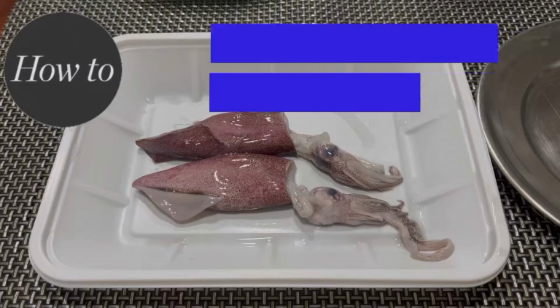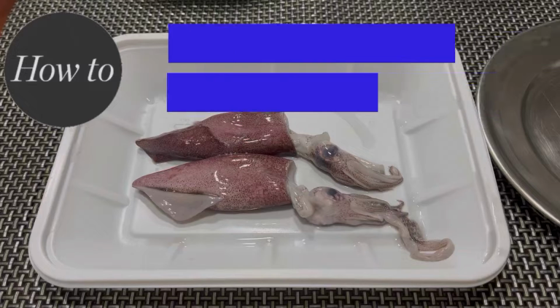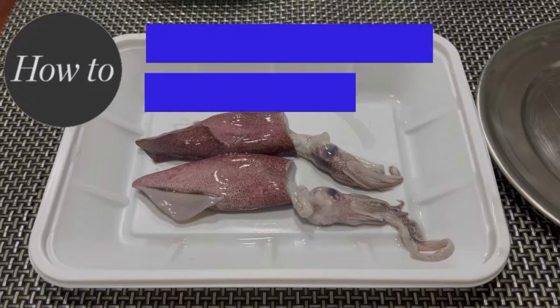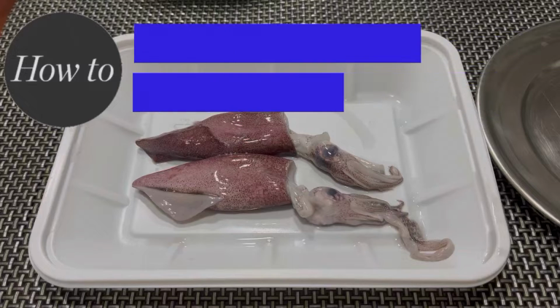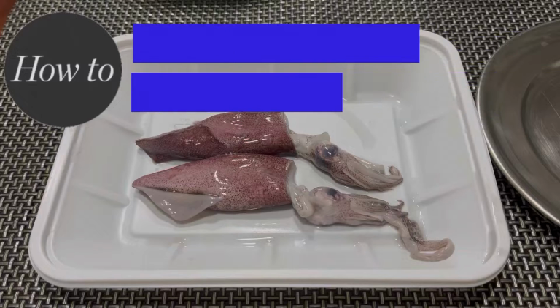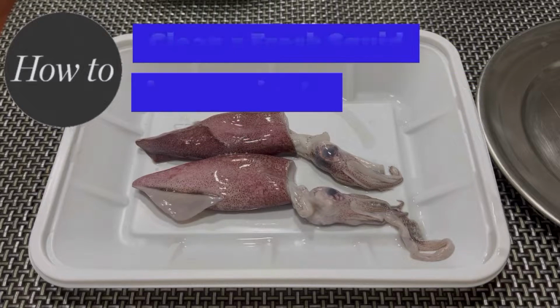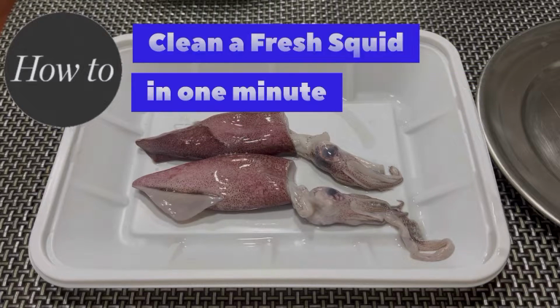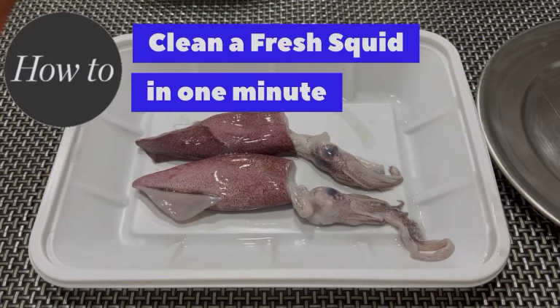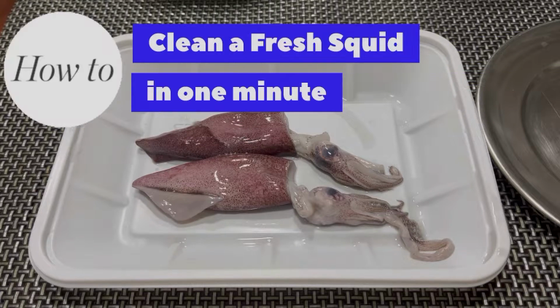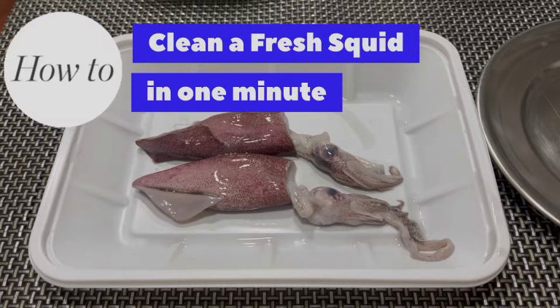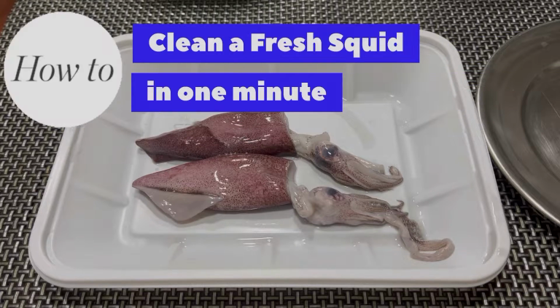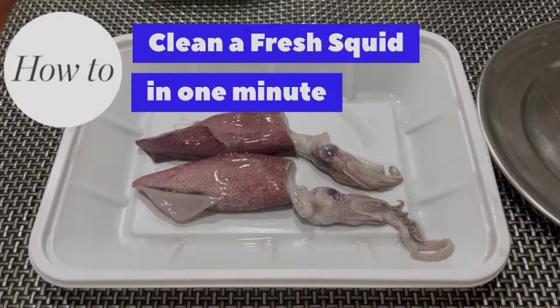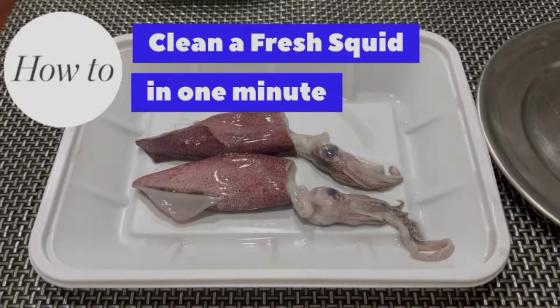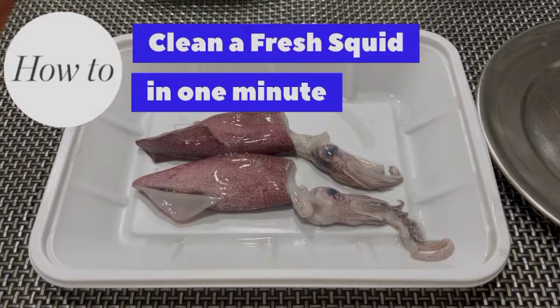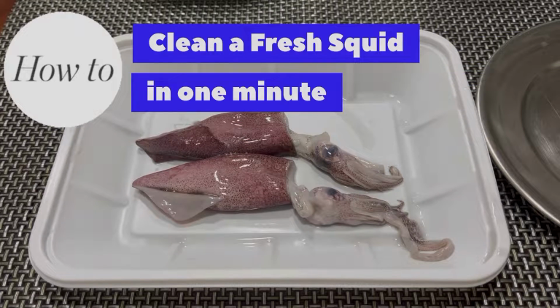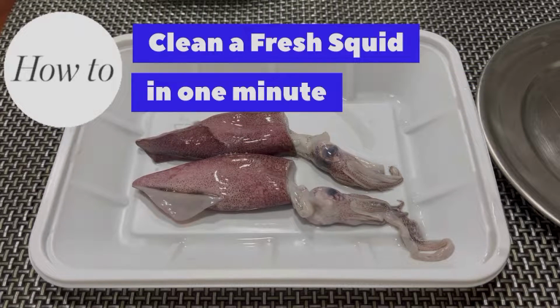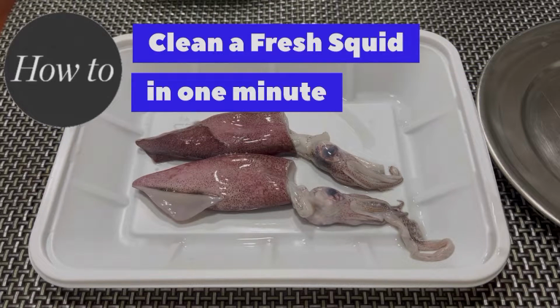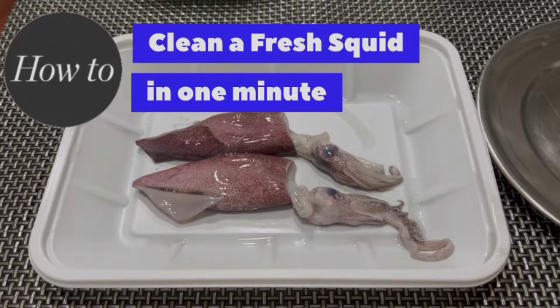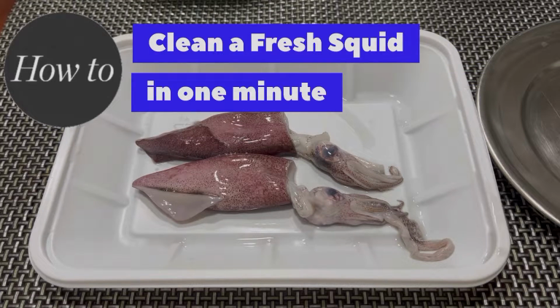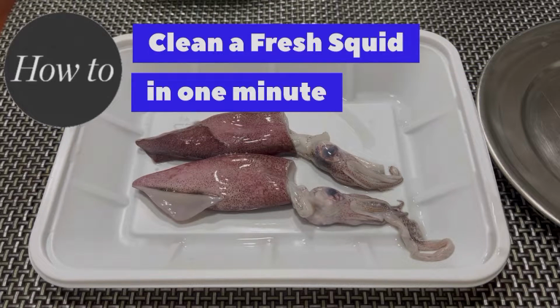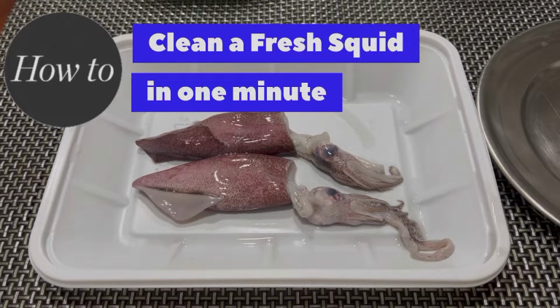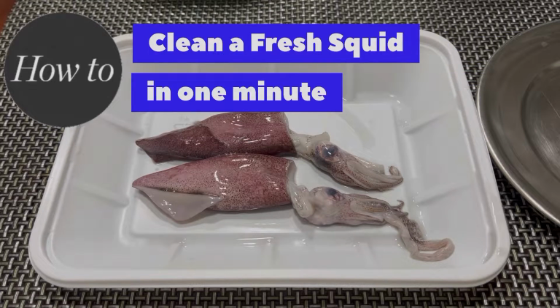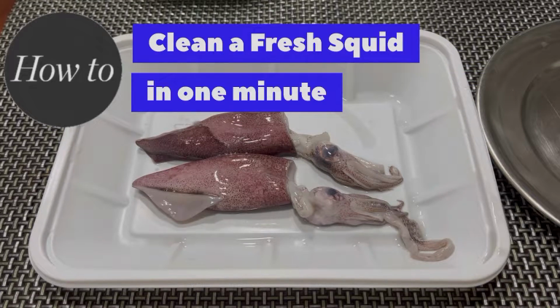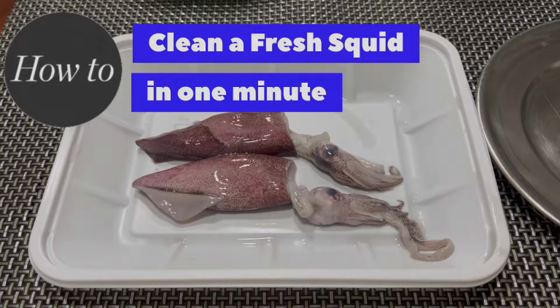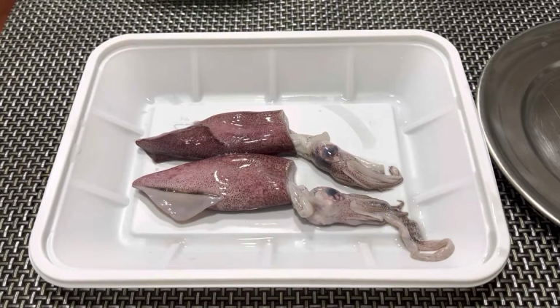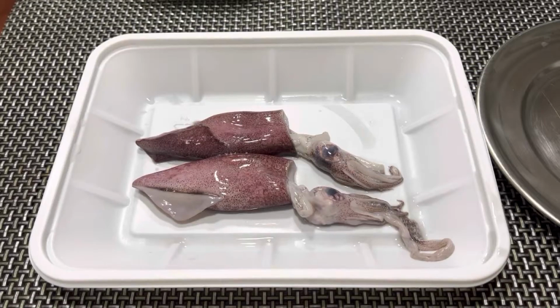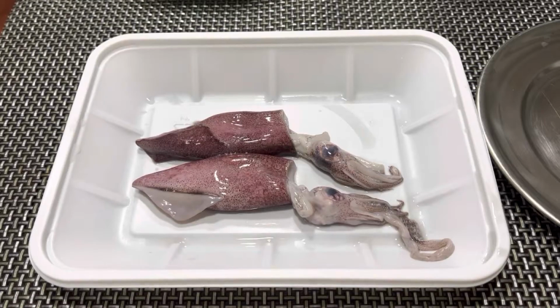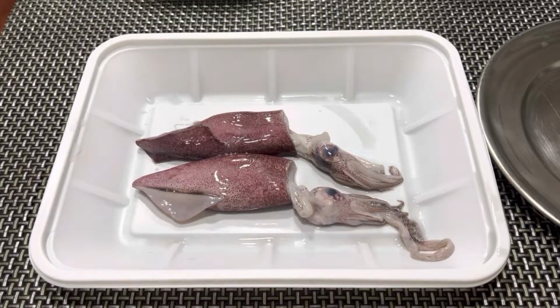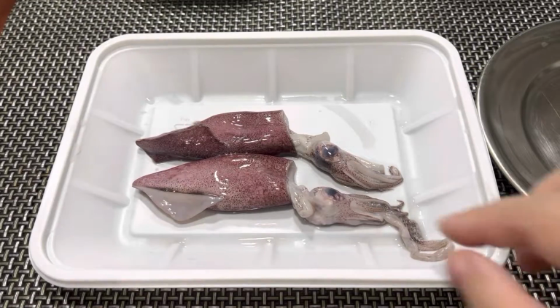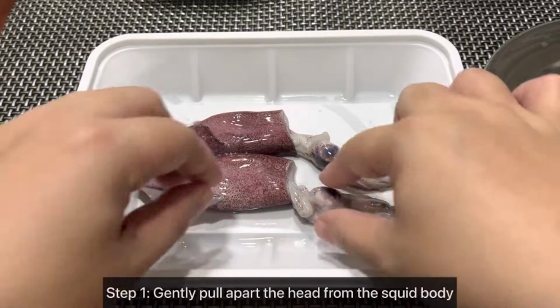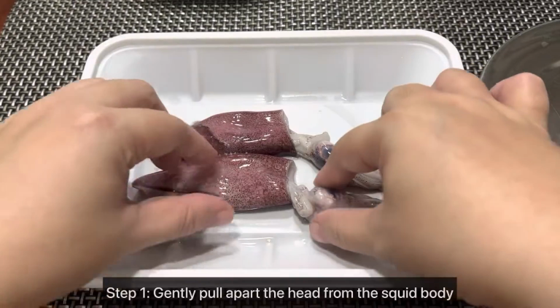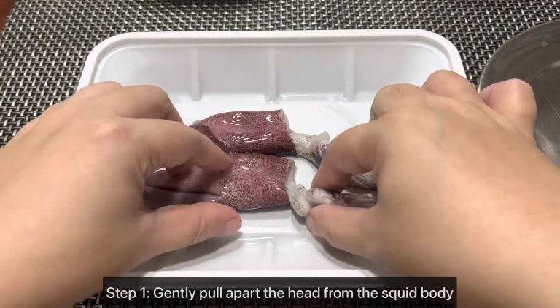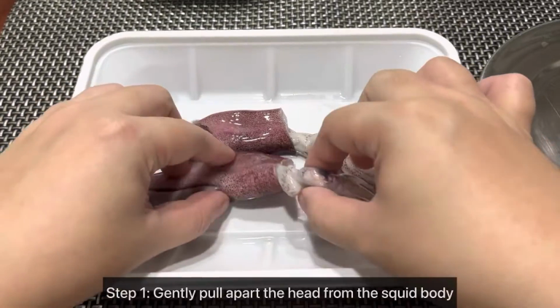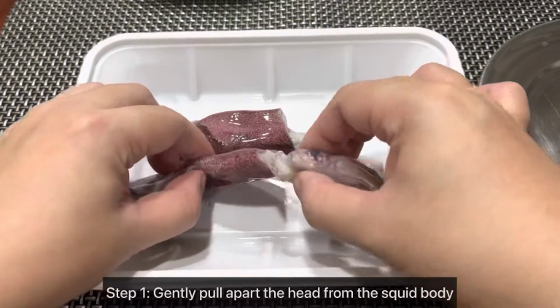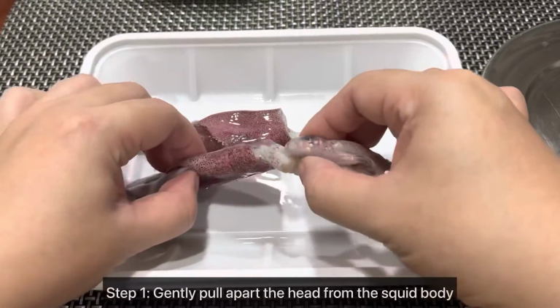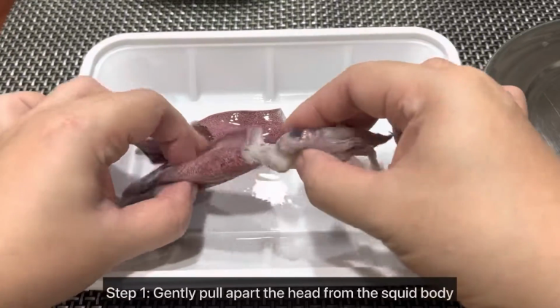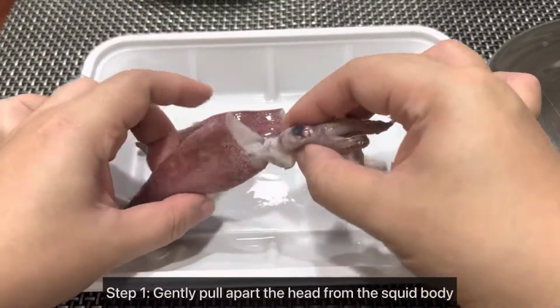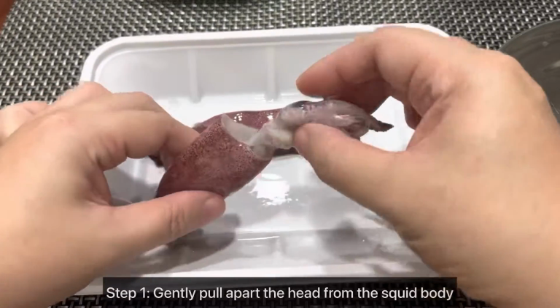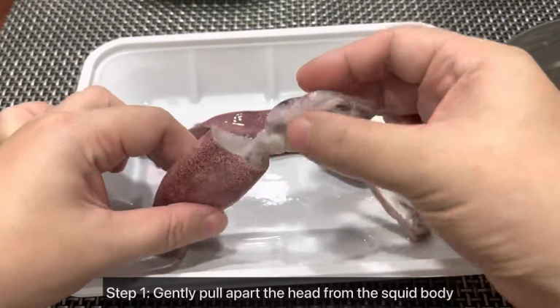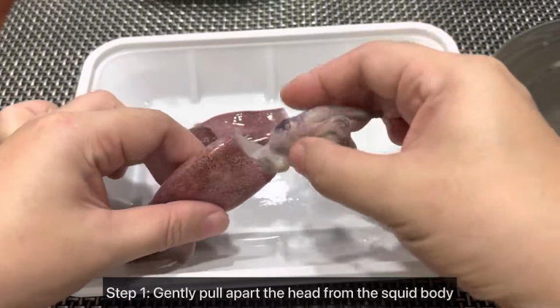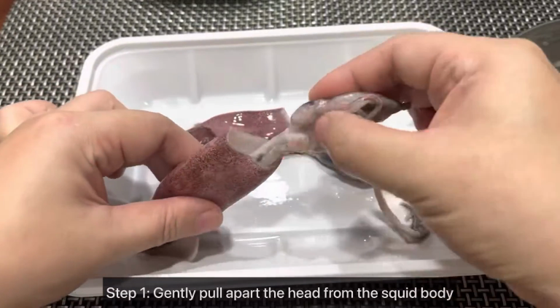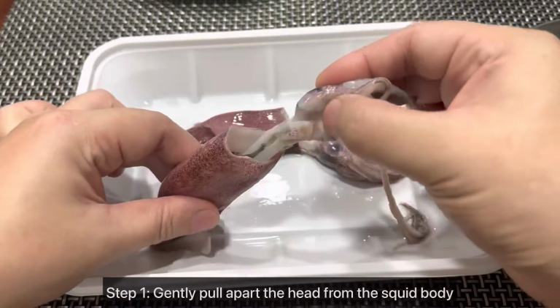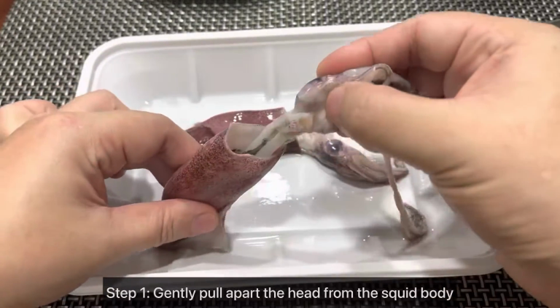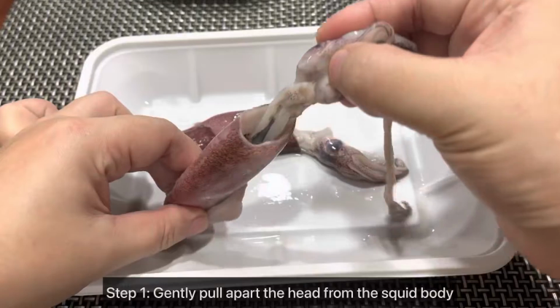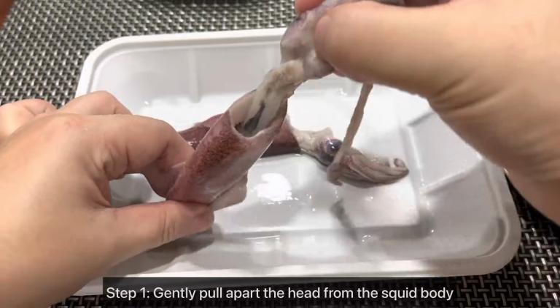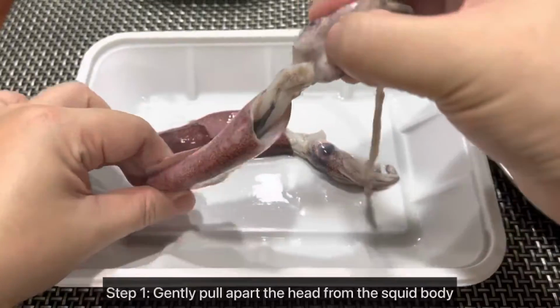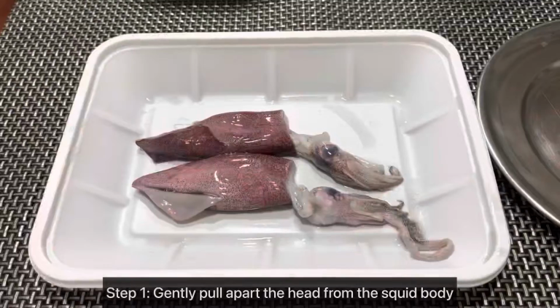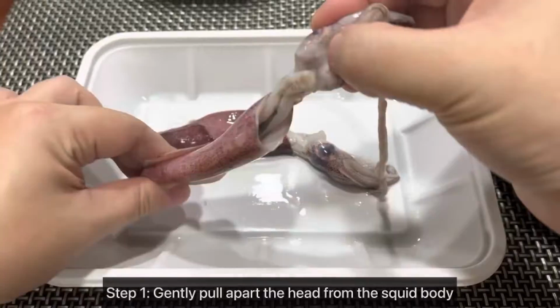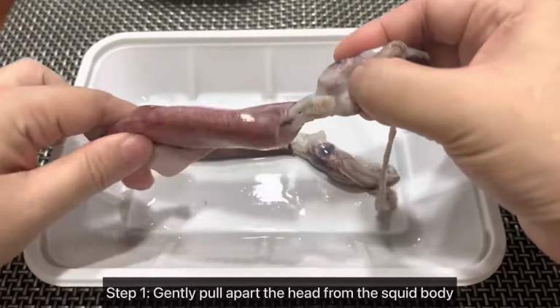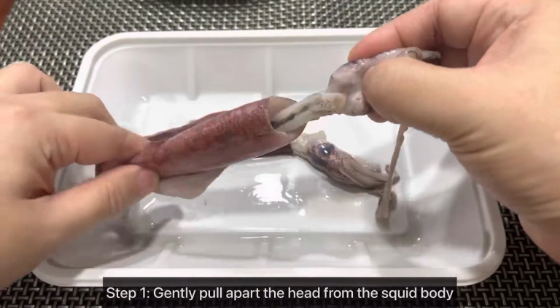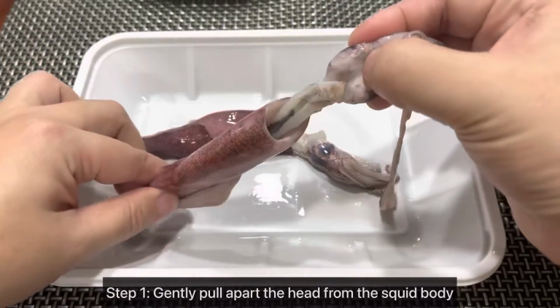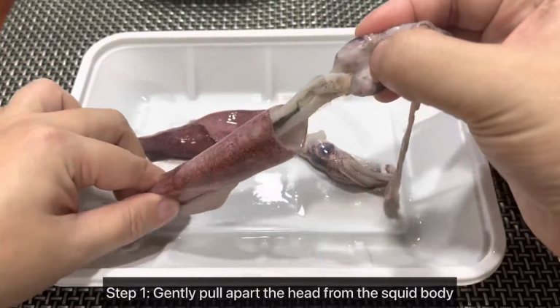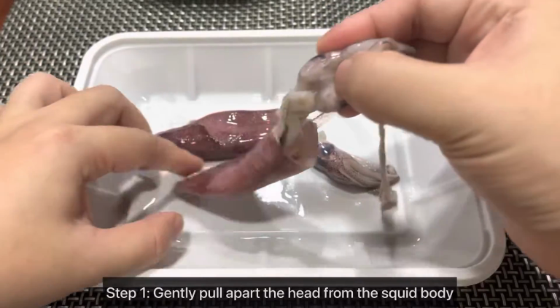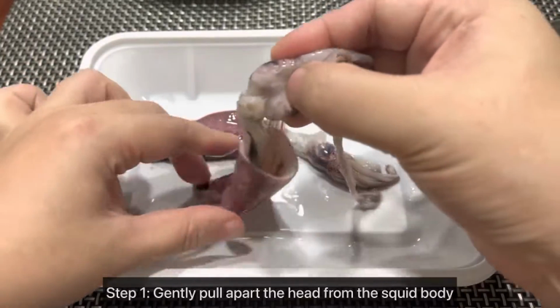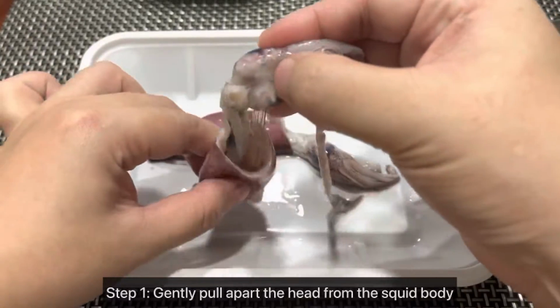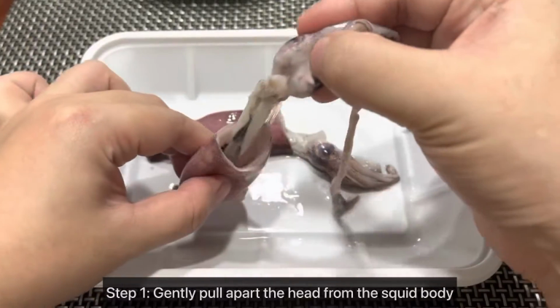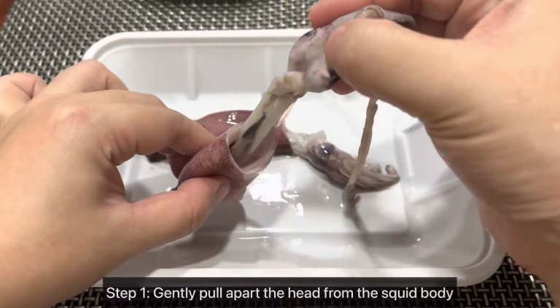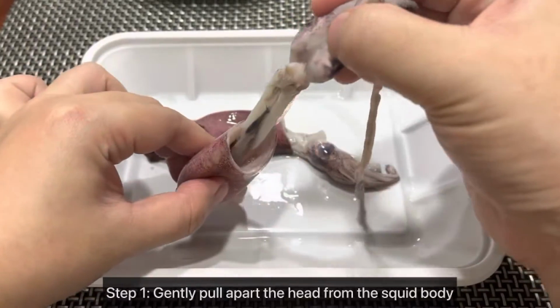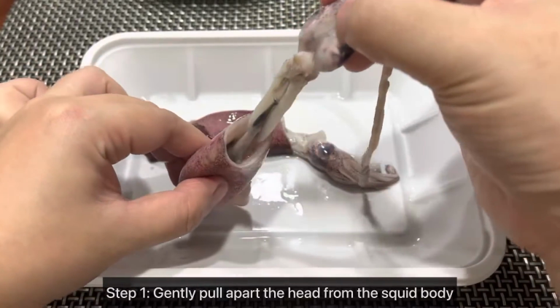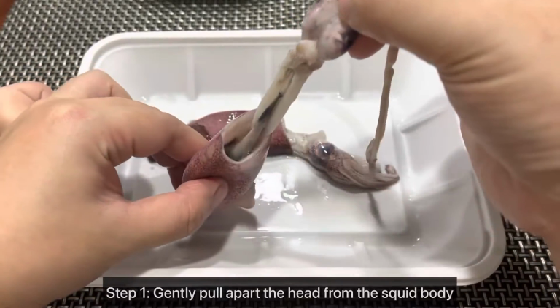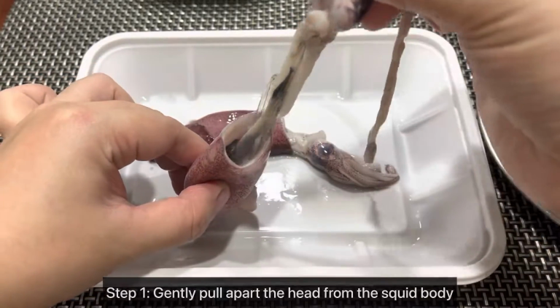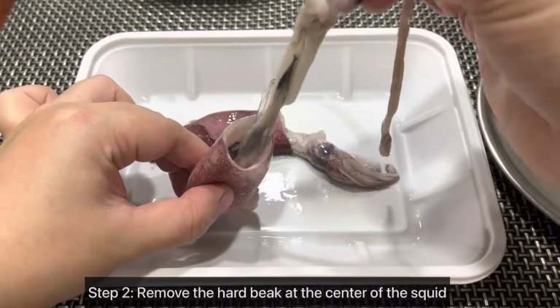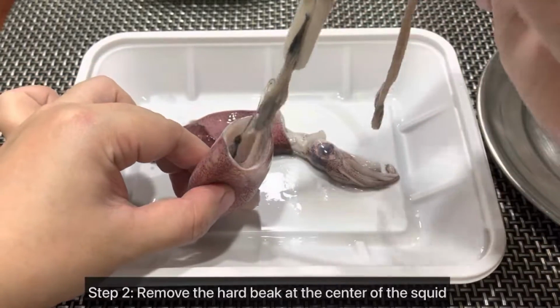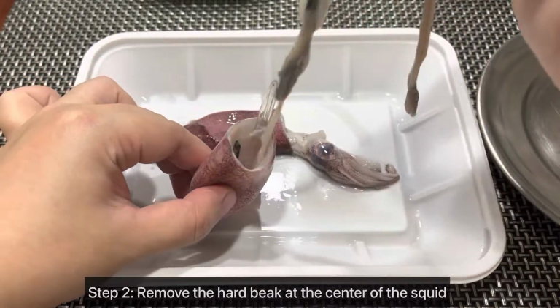Here's how to clean a fresh squid in one minute. Step 1: Gently pull apart the head from the squid body.